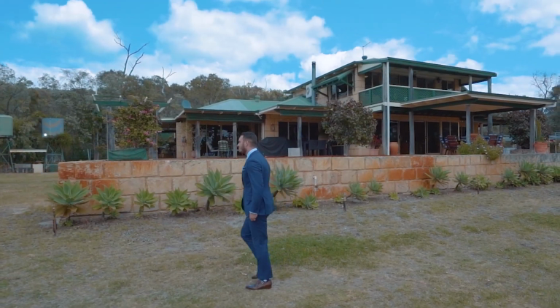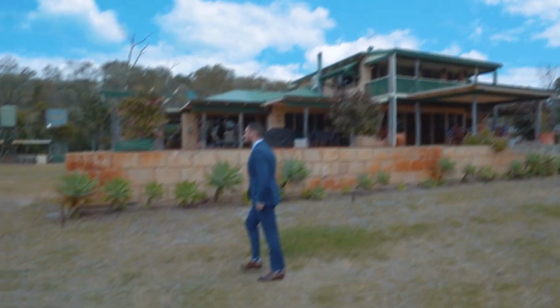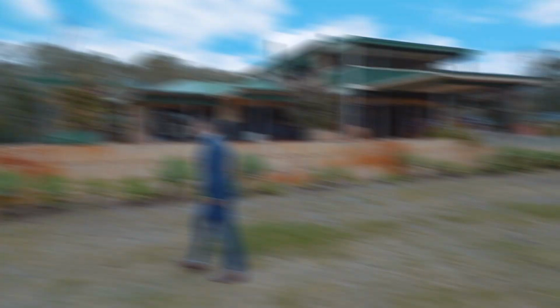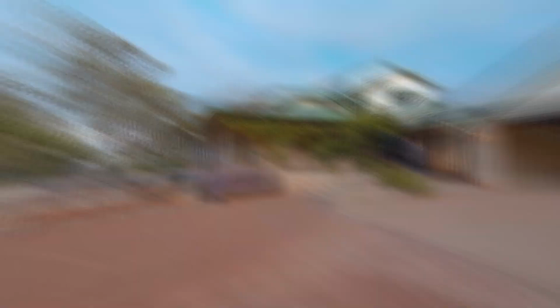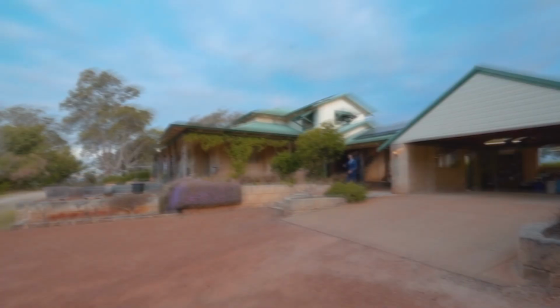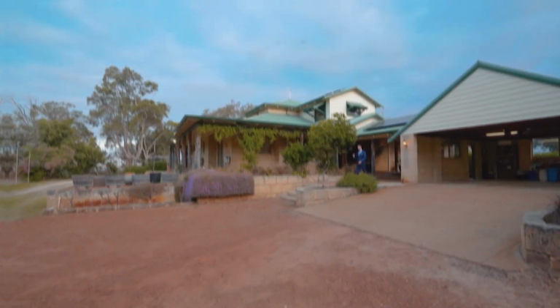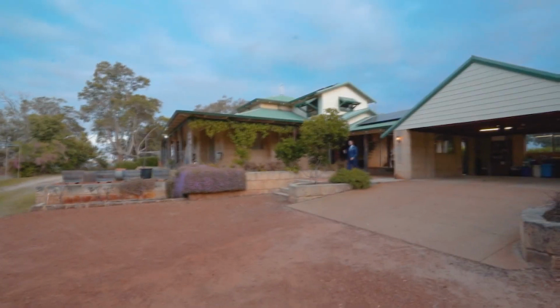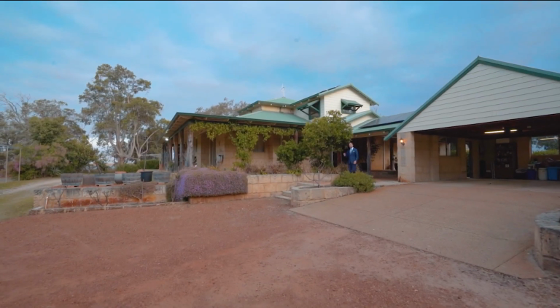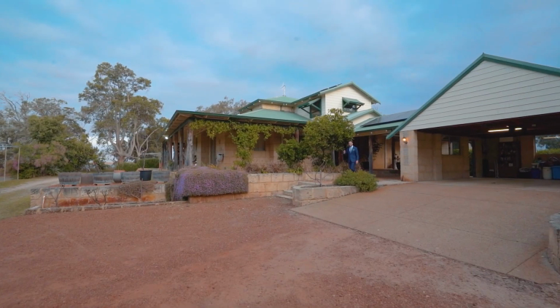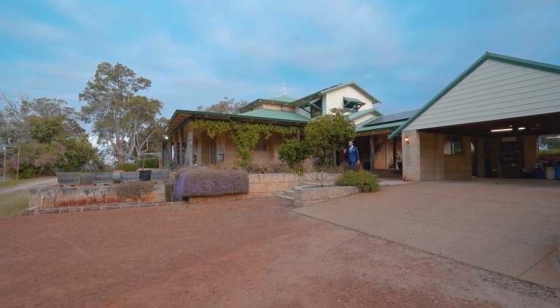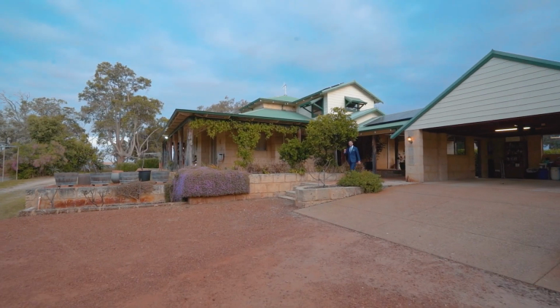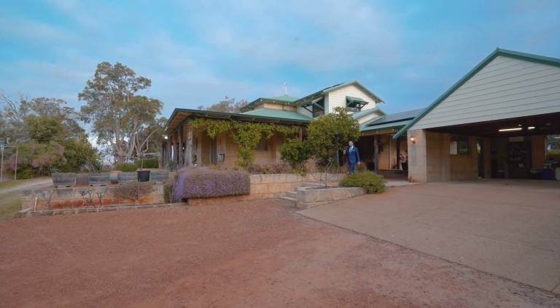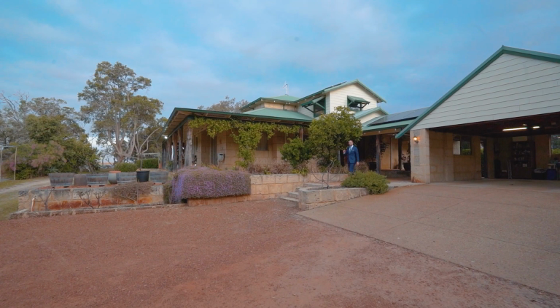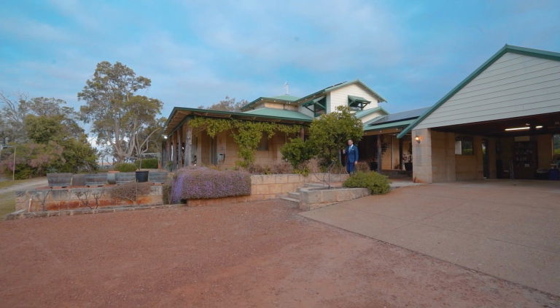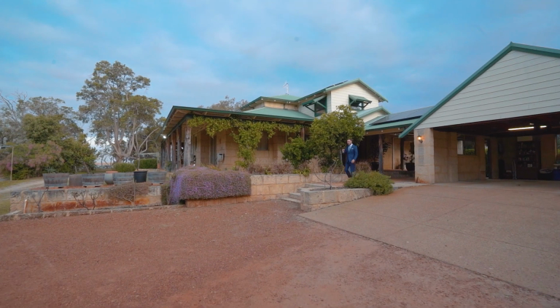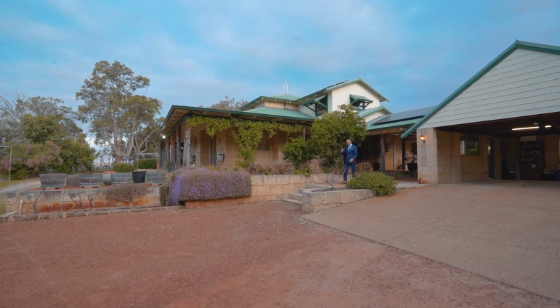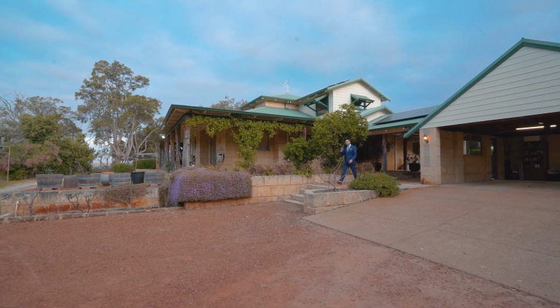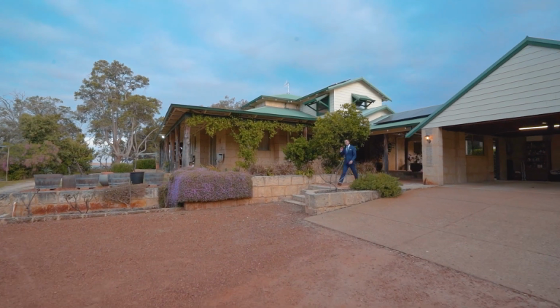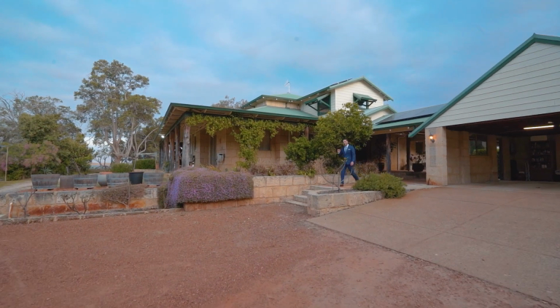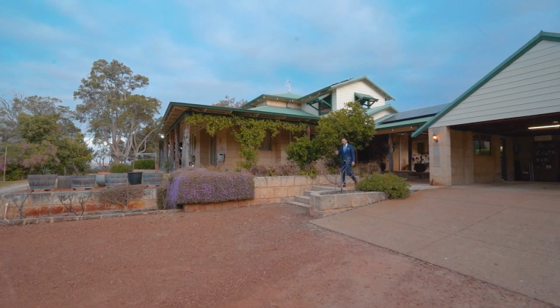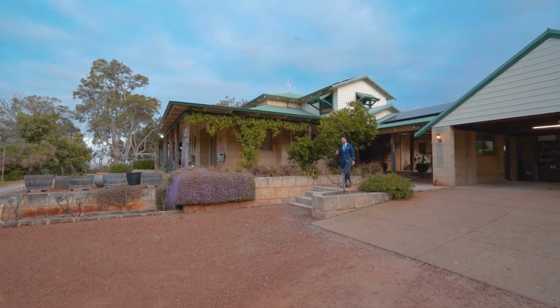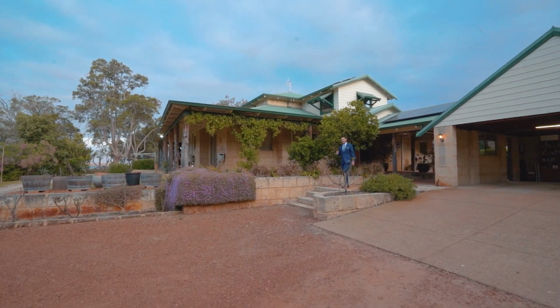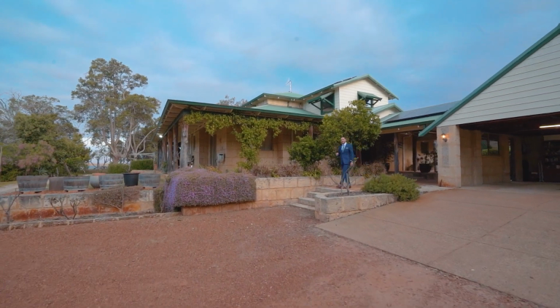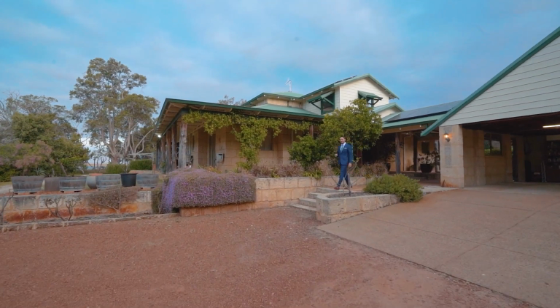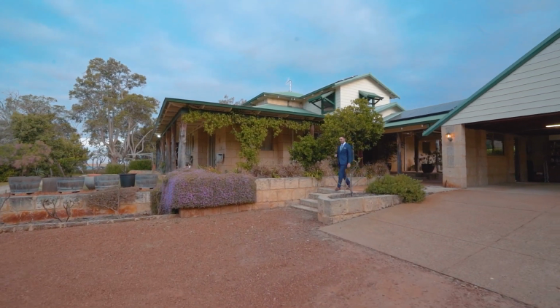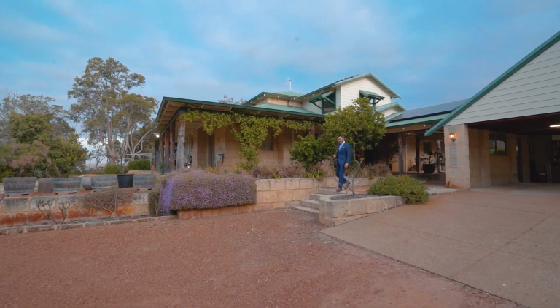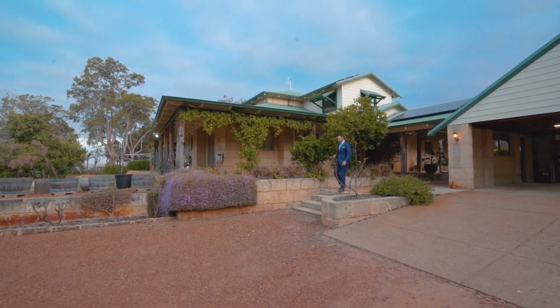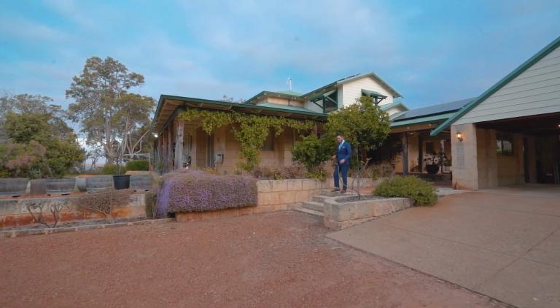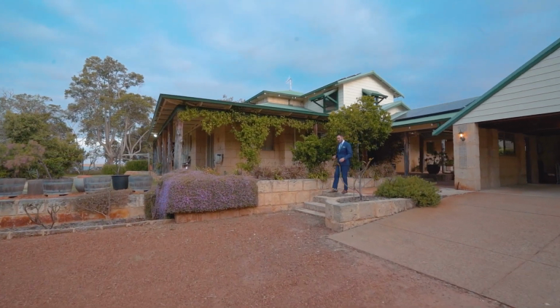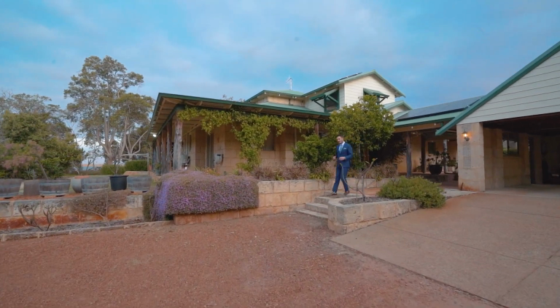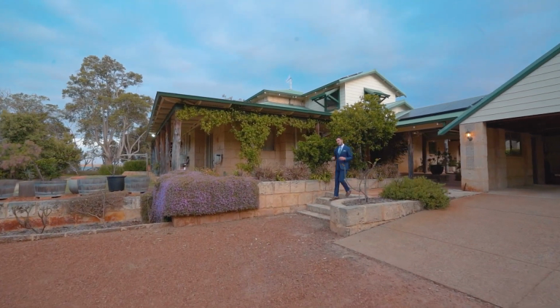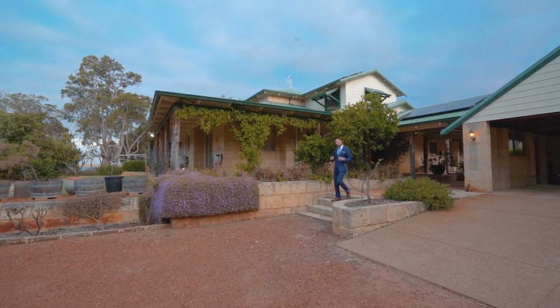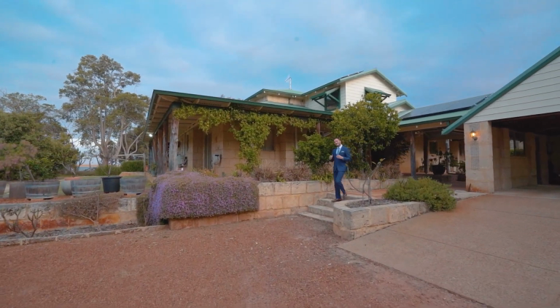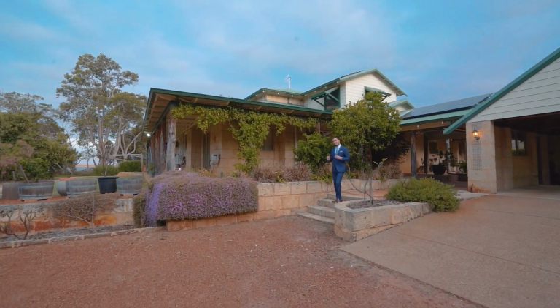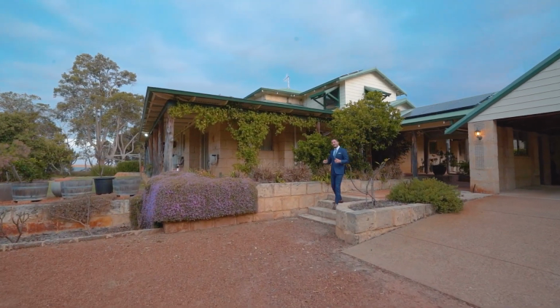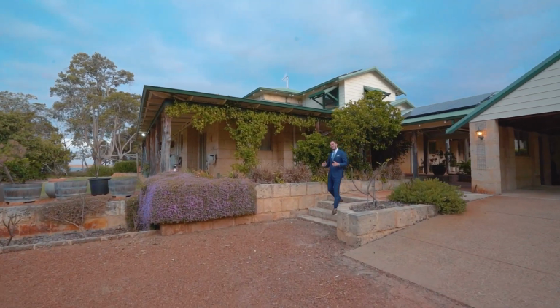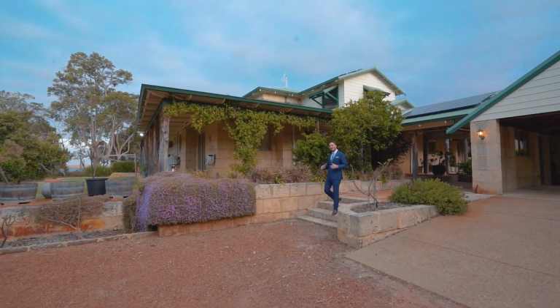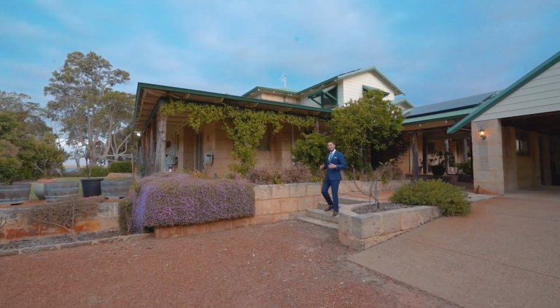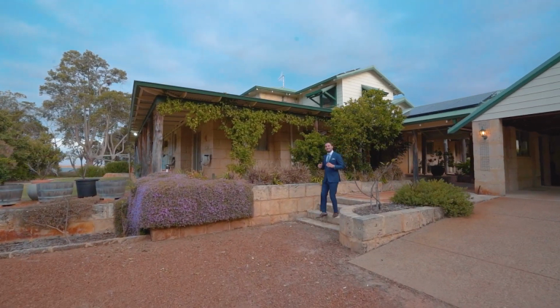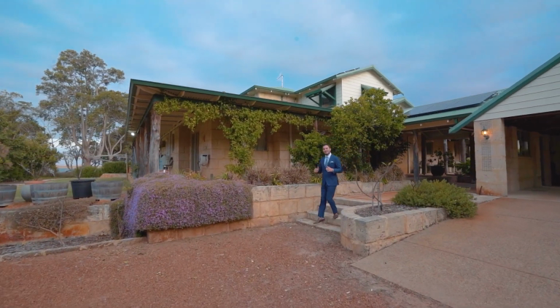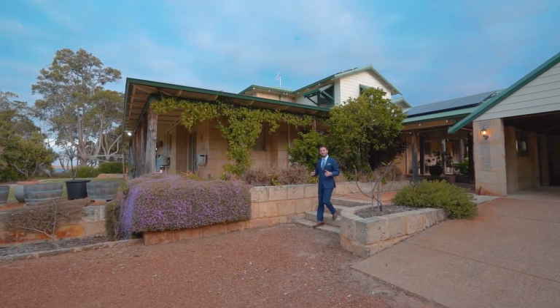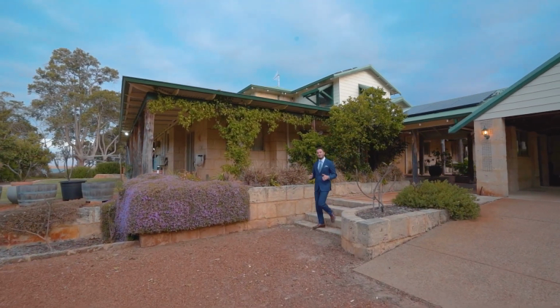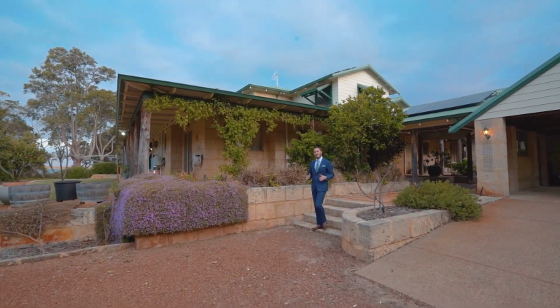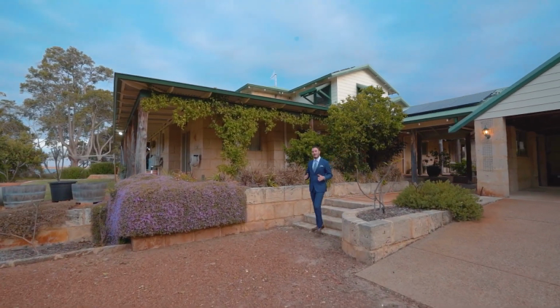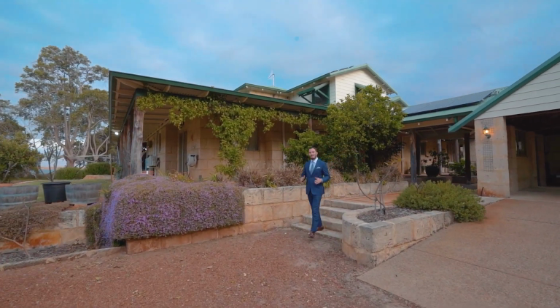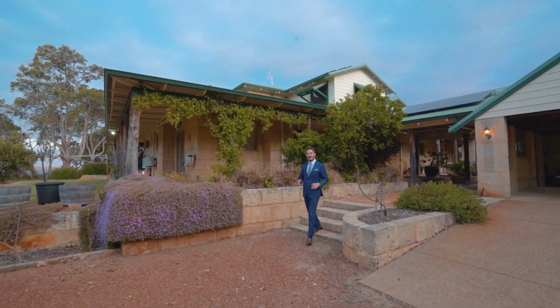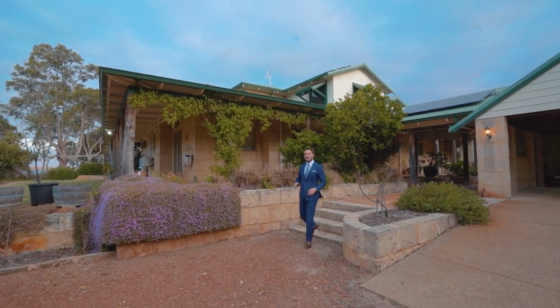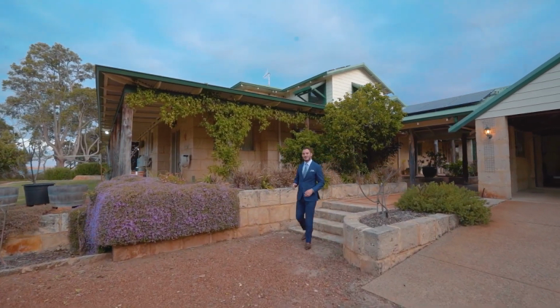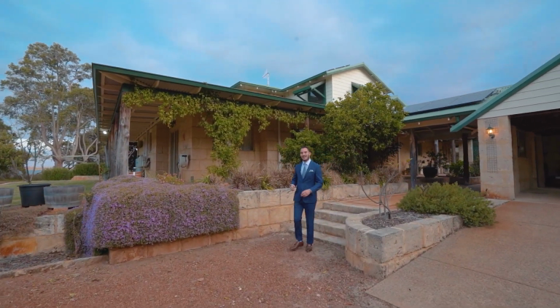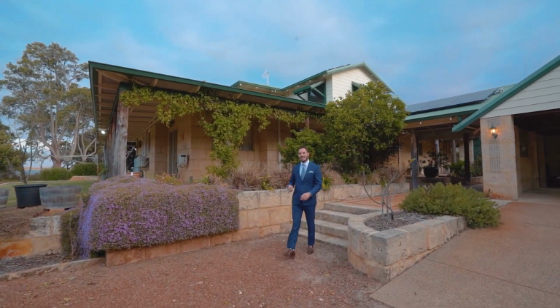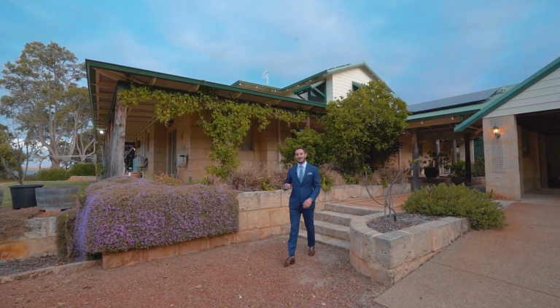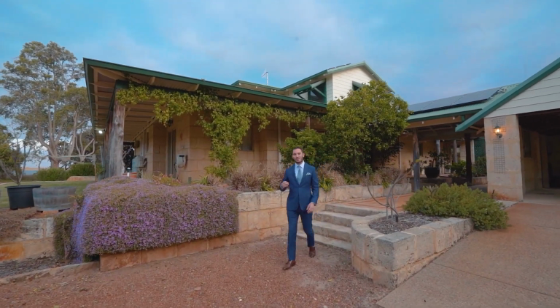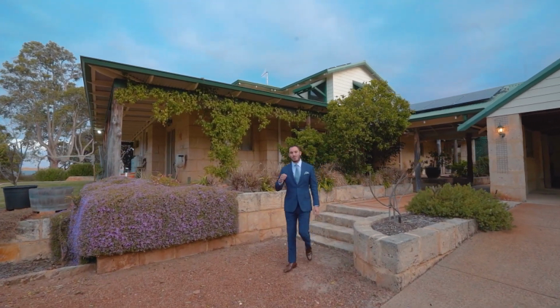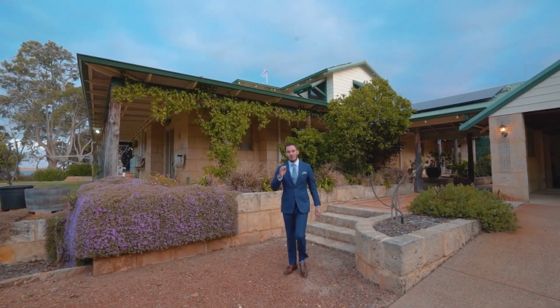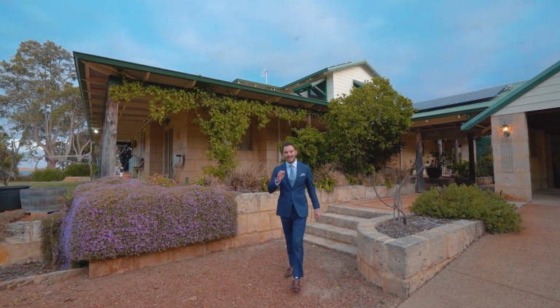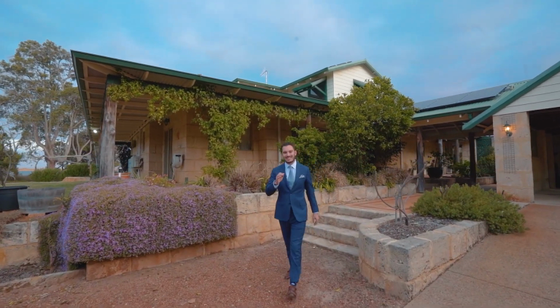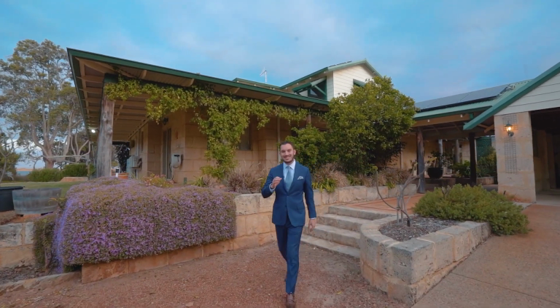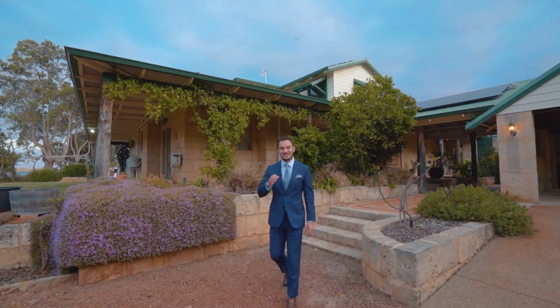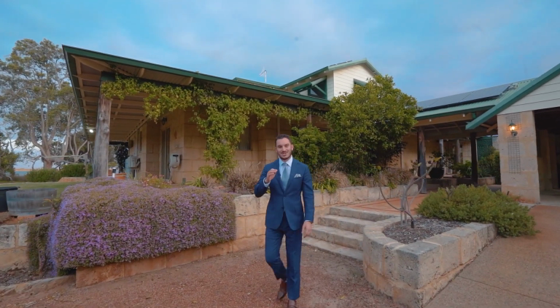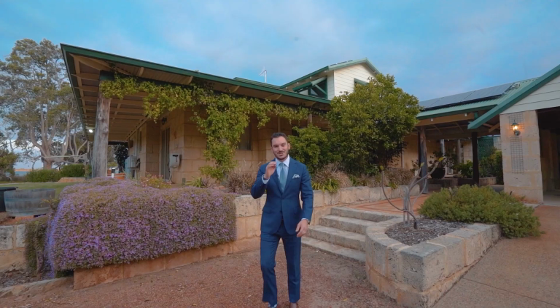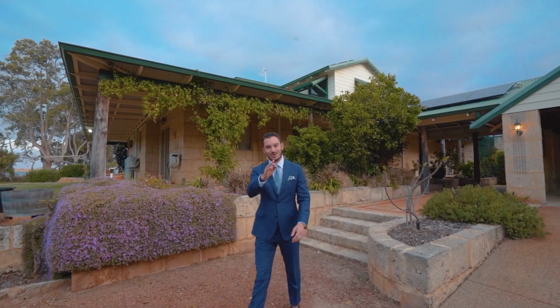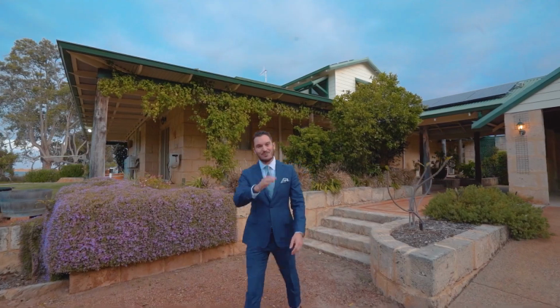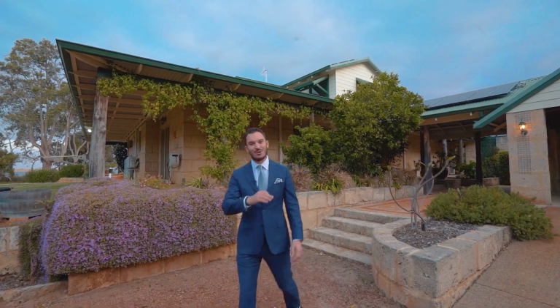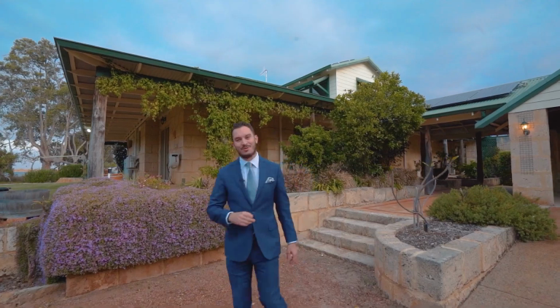Homes such as this rarely present themselves, so myself and the team at Ray White Mandurah cannot wait to show you more.